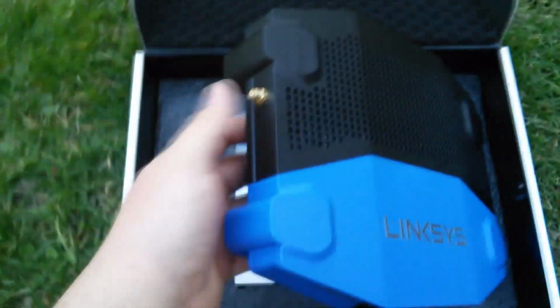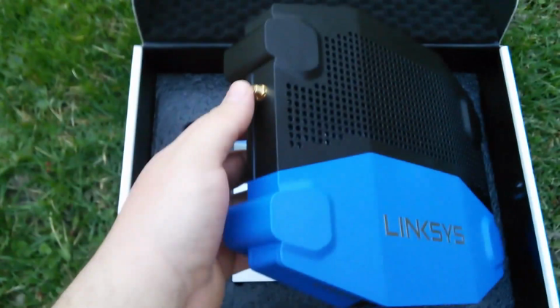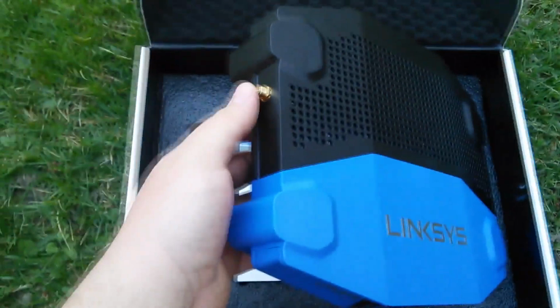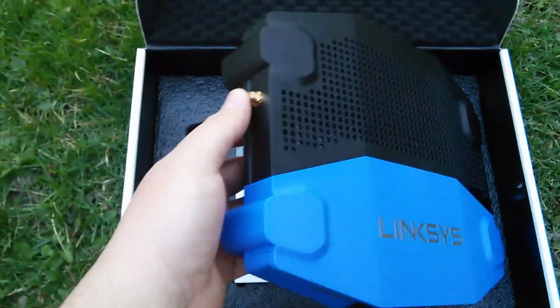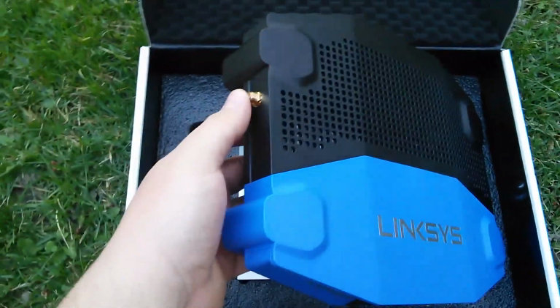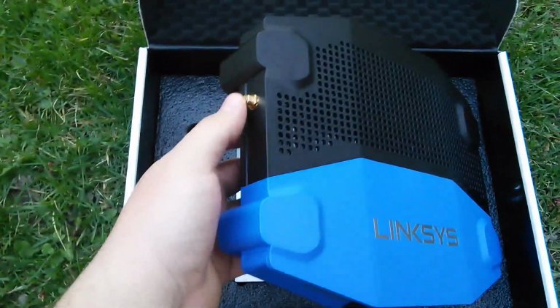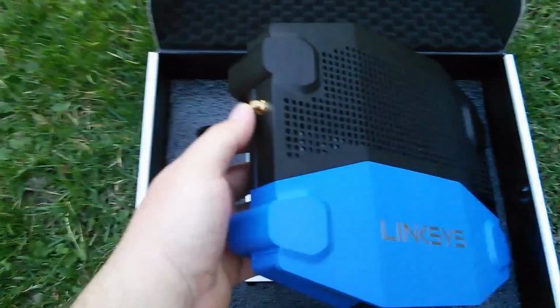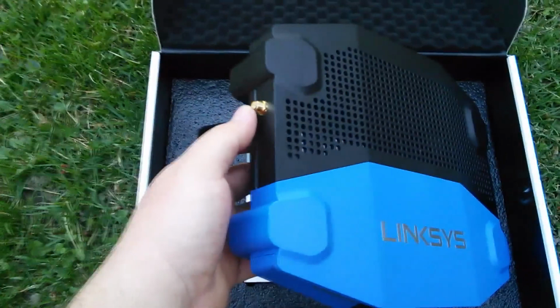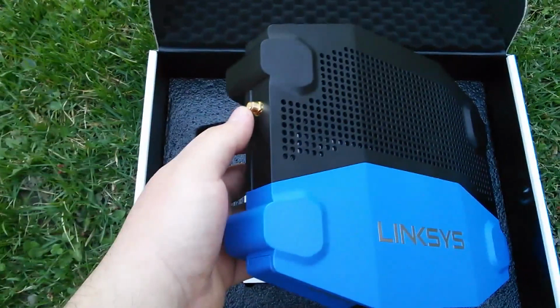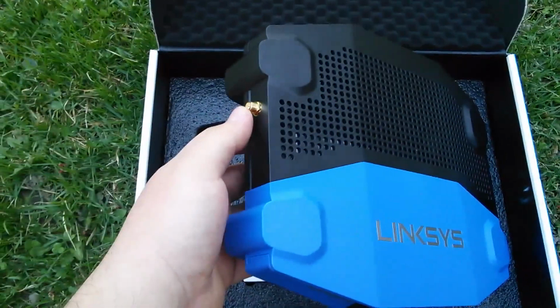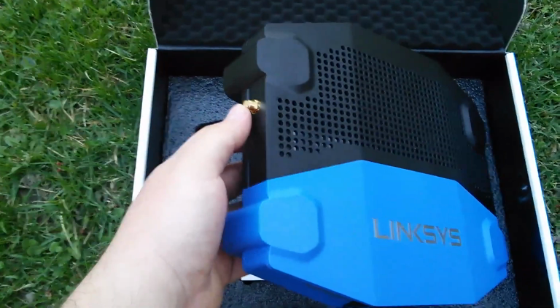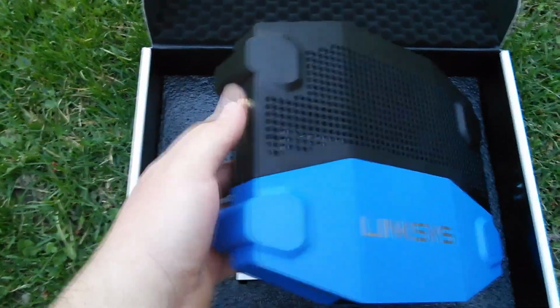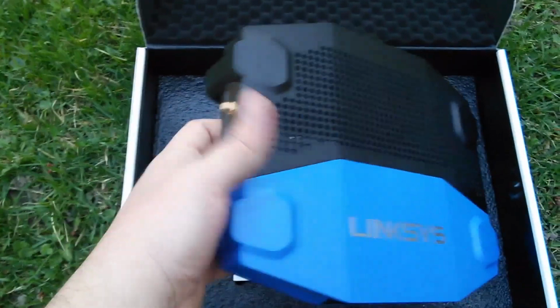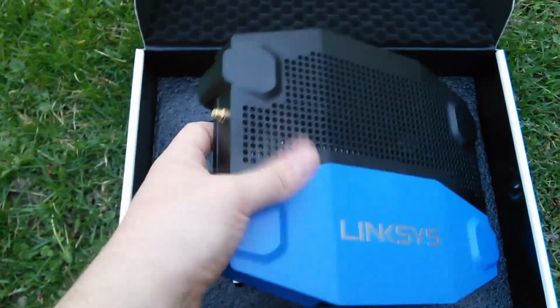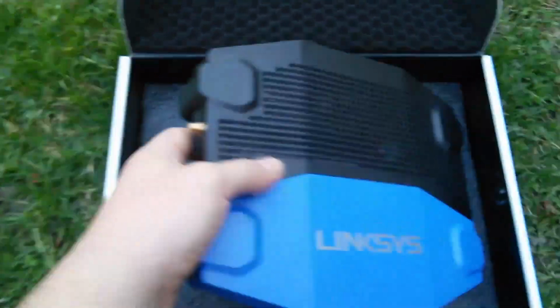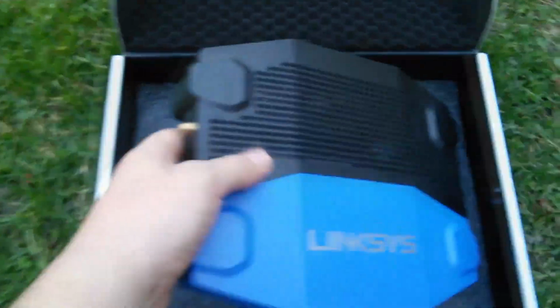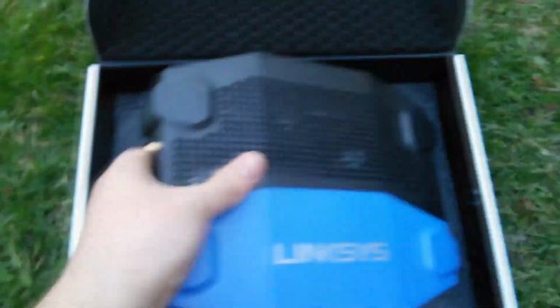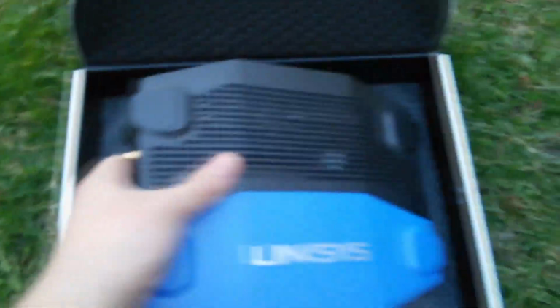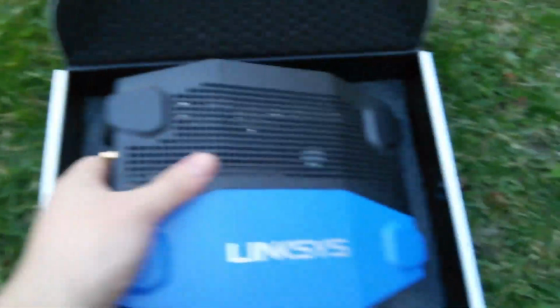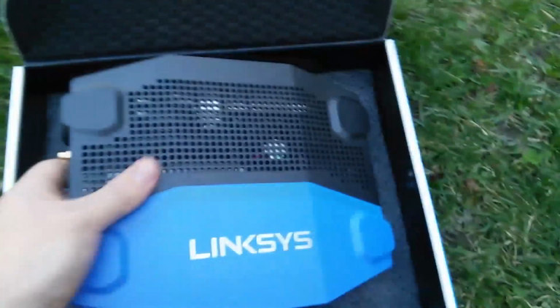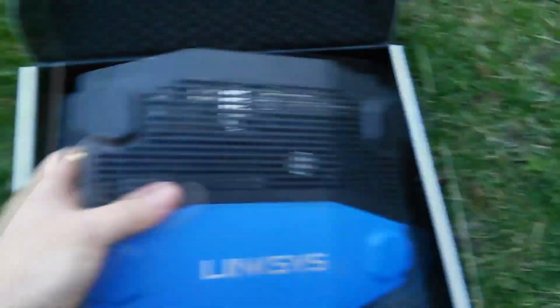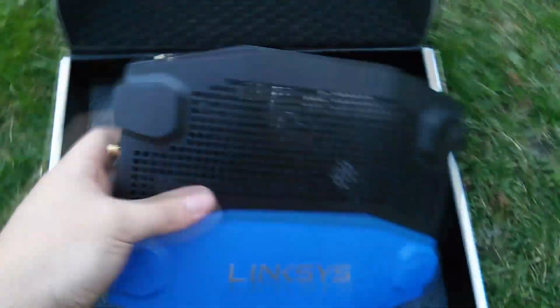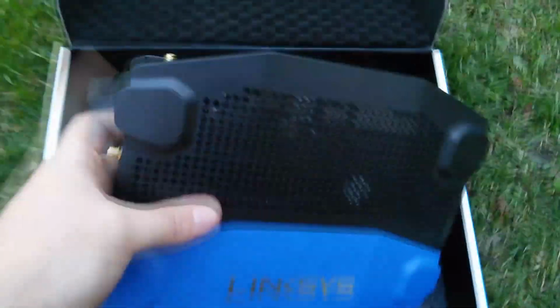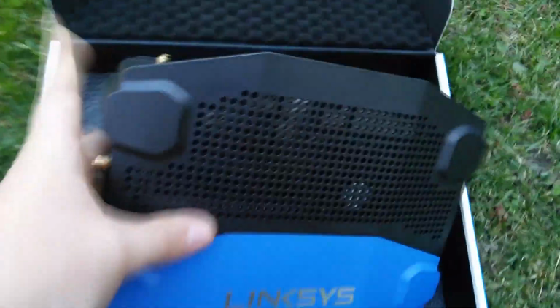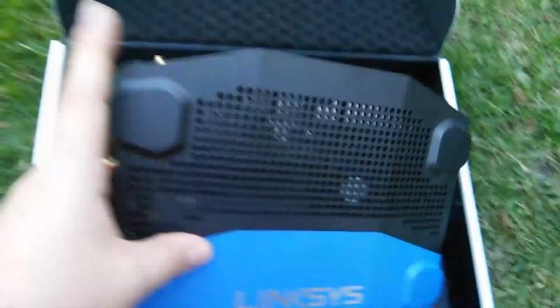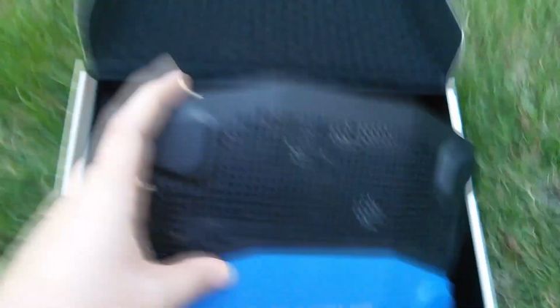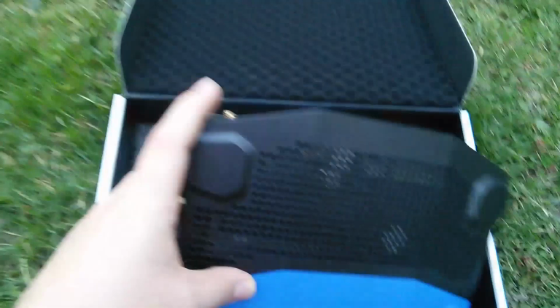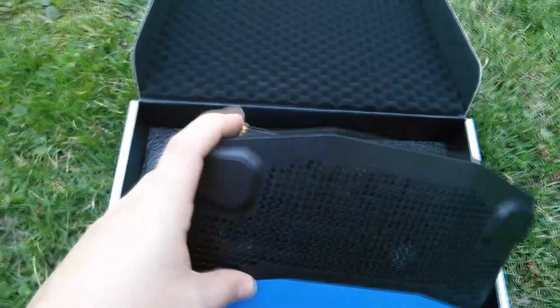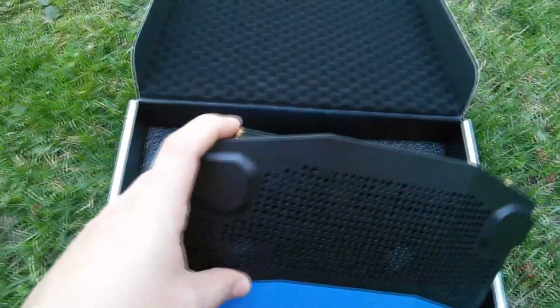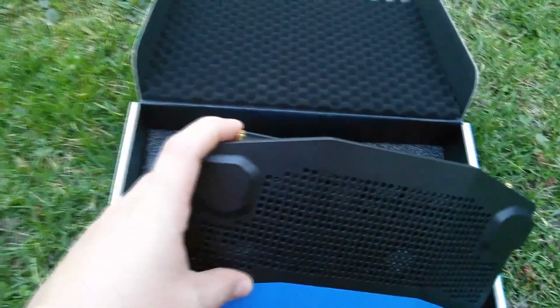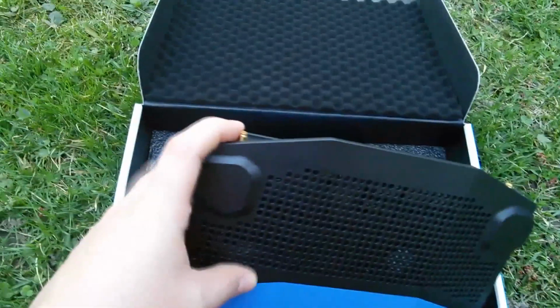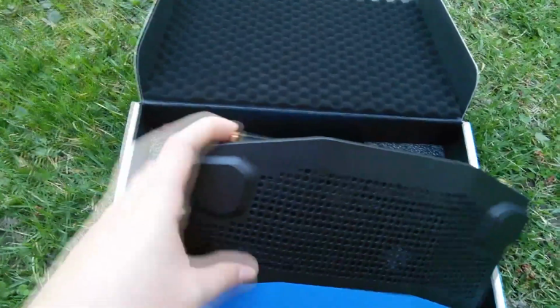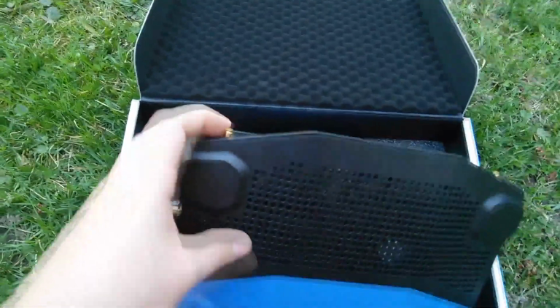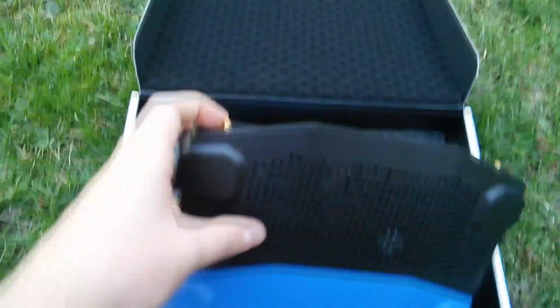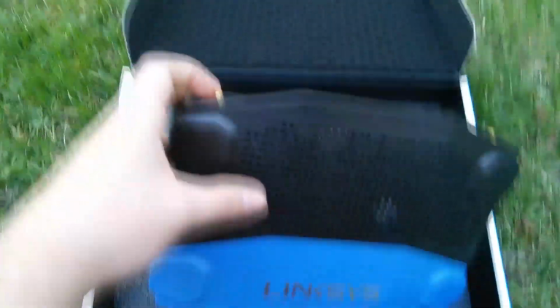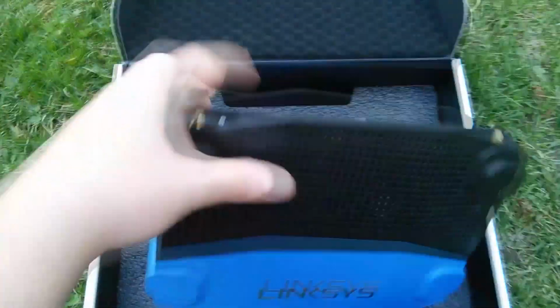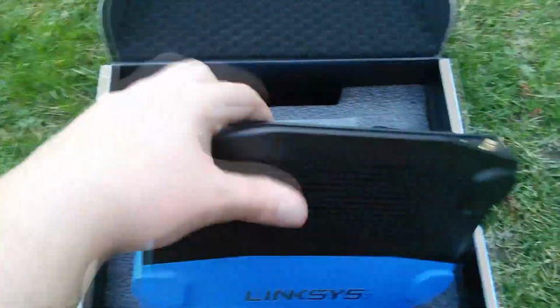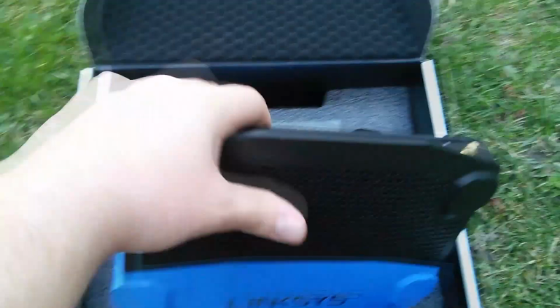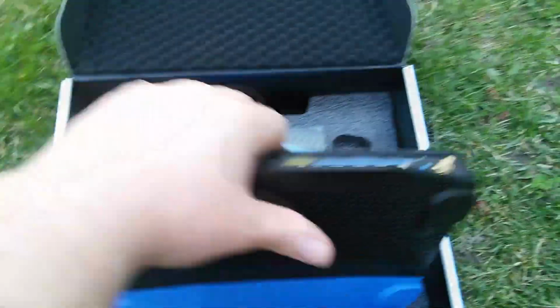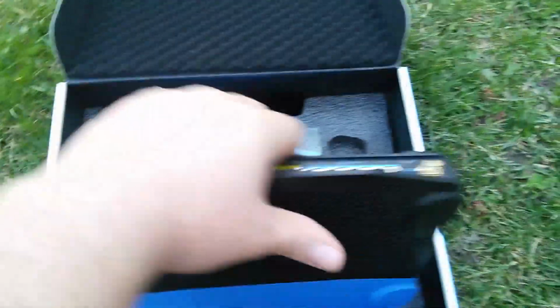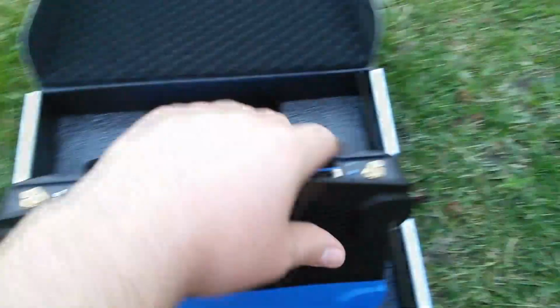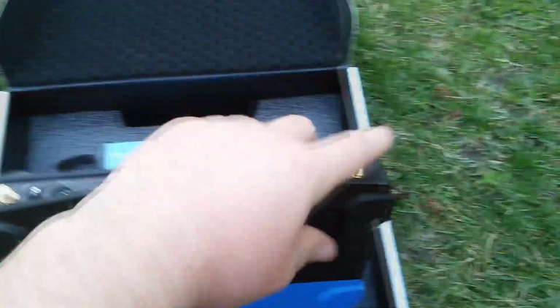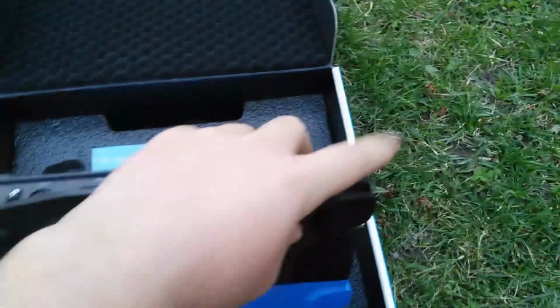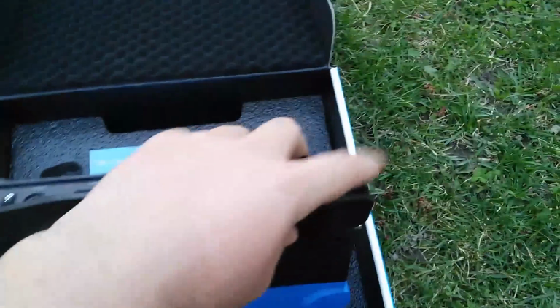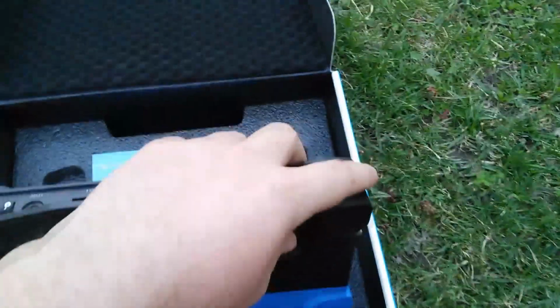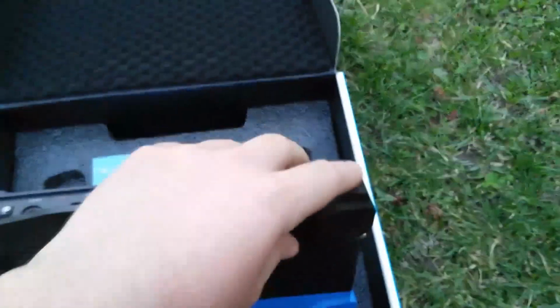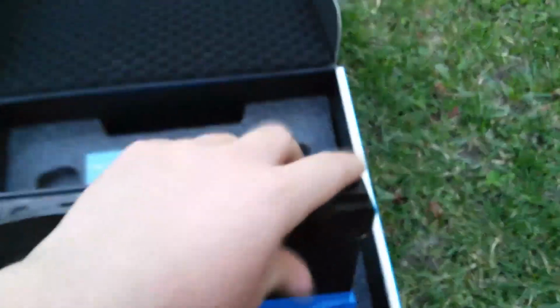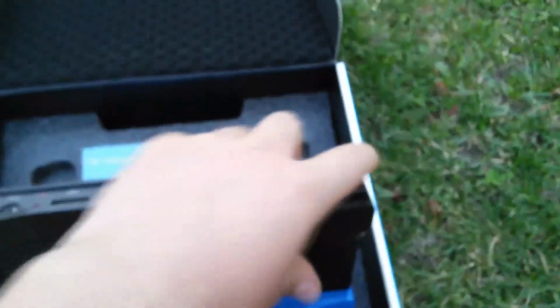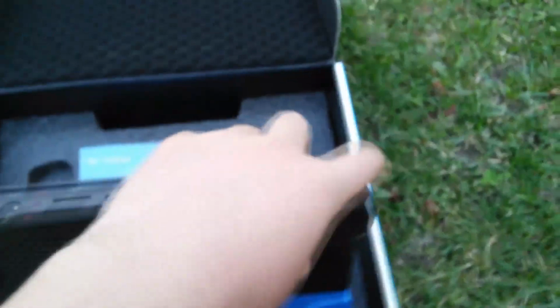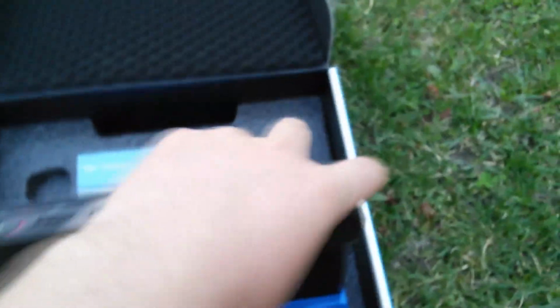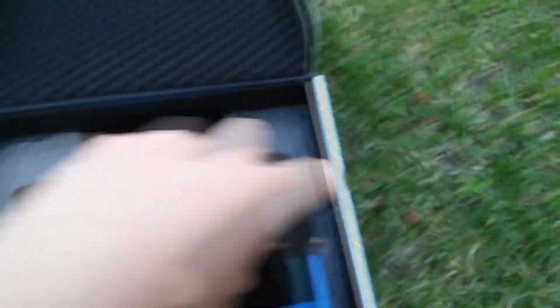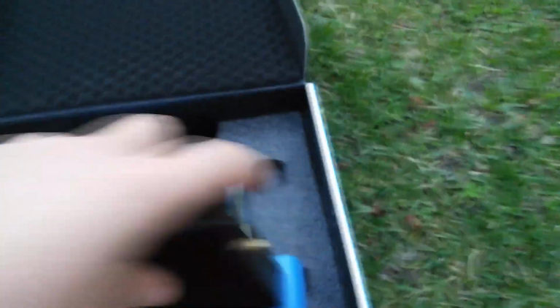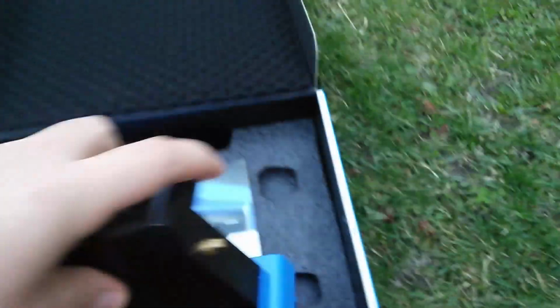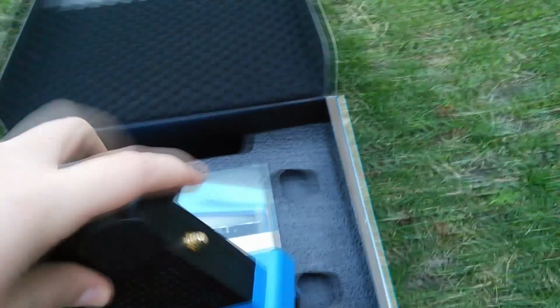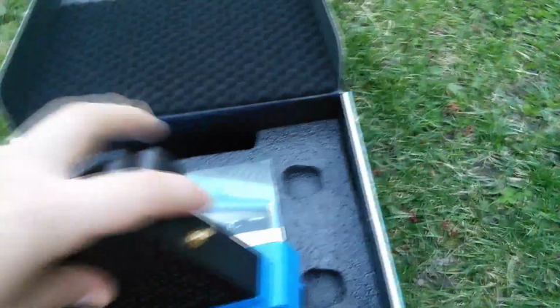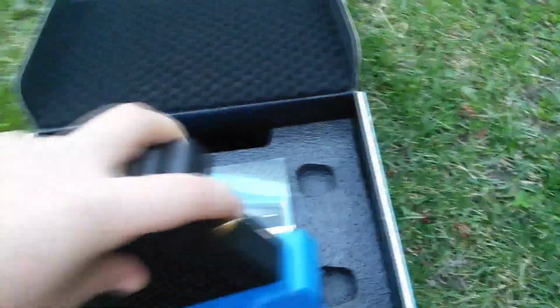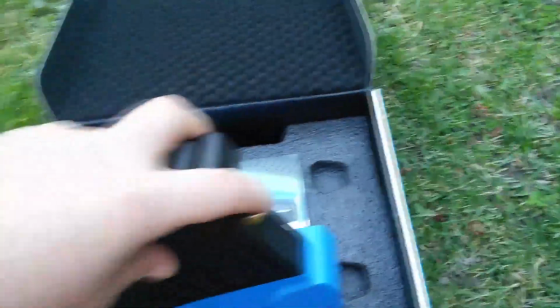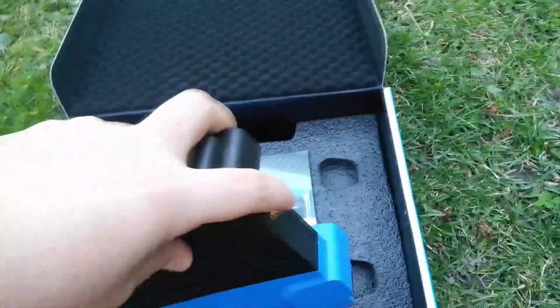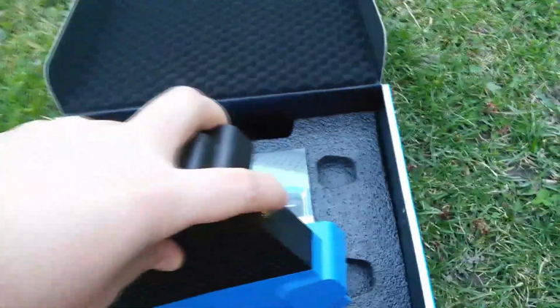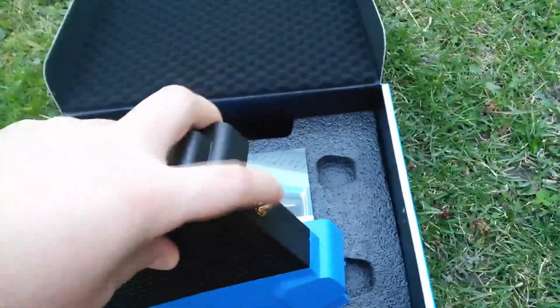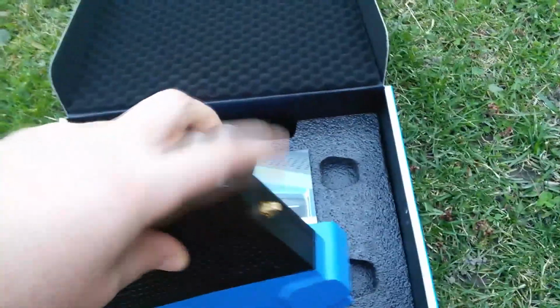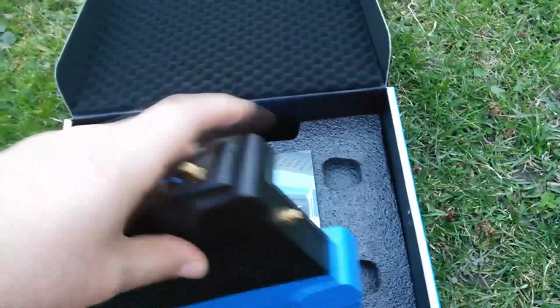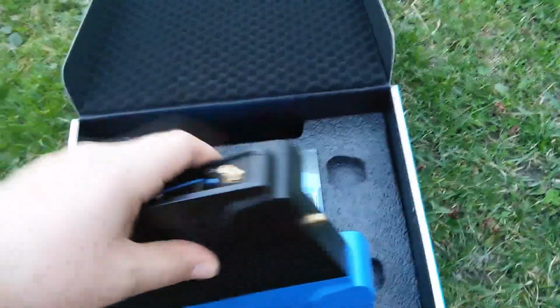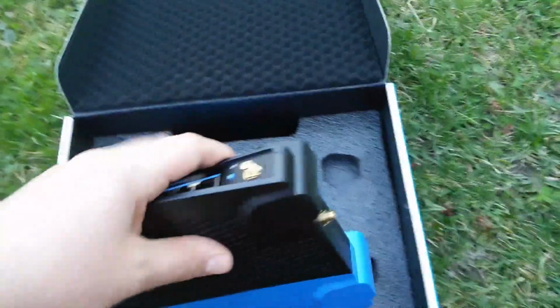Right here you've got your antenna. On the back, you've got another antenna. On this side, an antenna. And on this side, you've got another antenna.